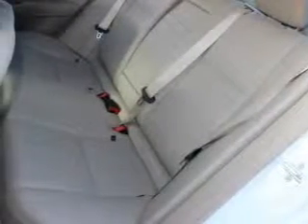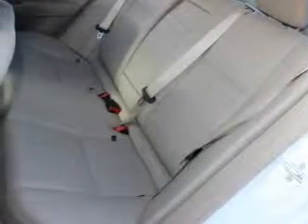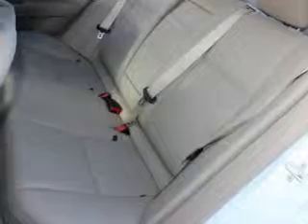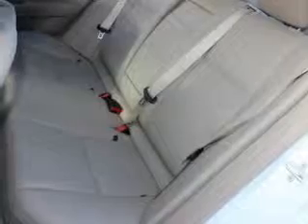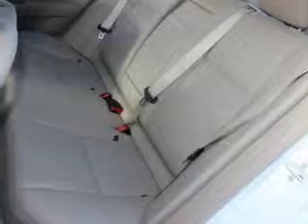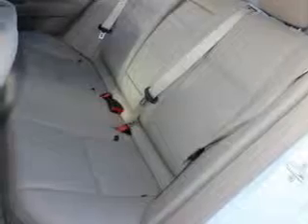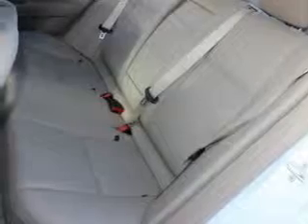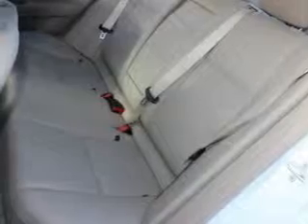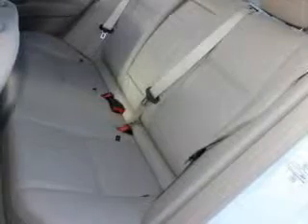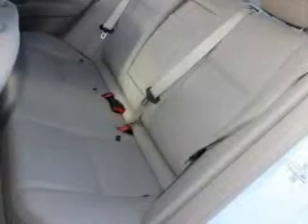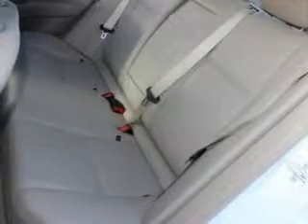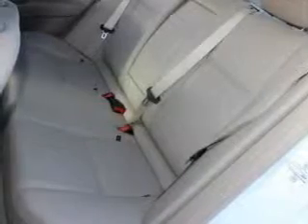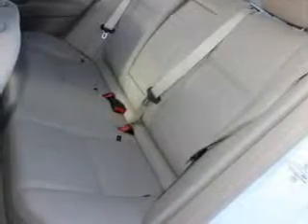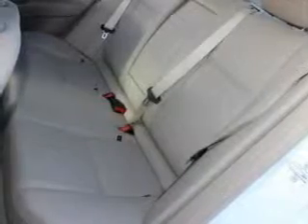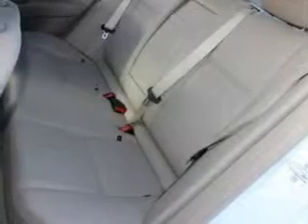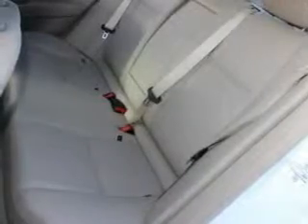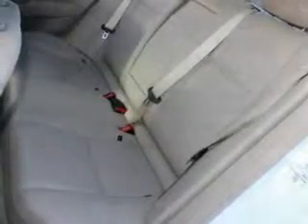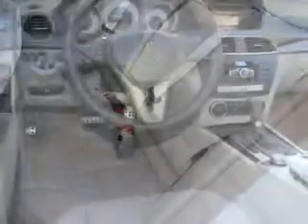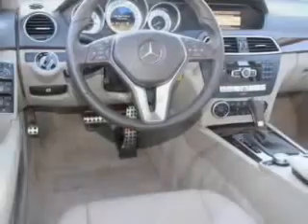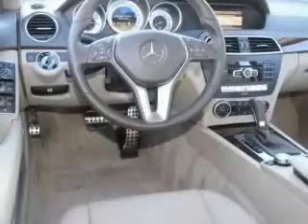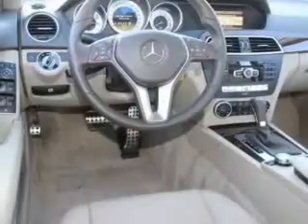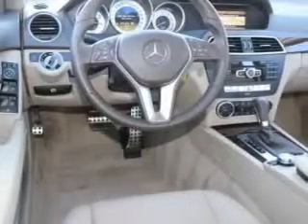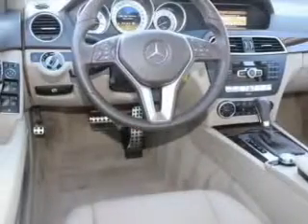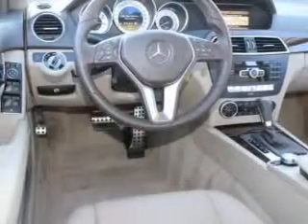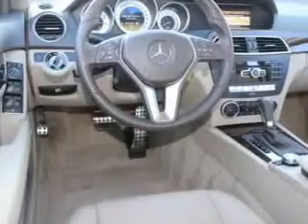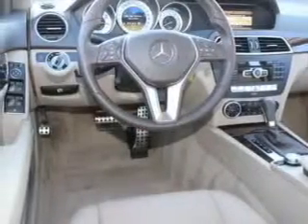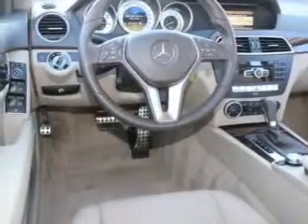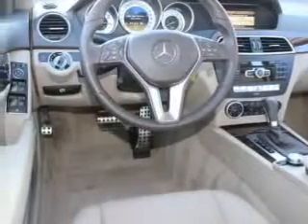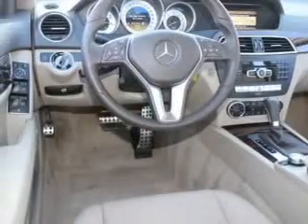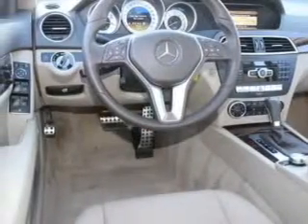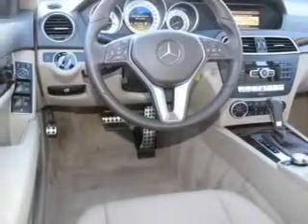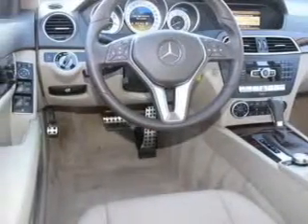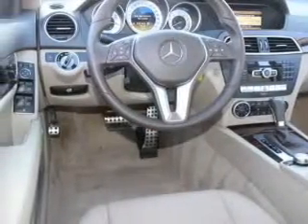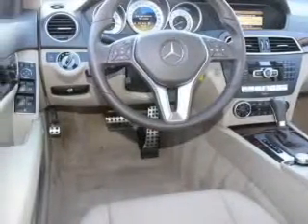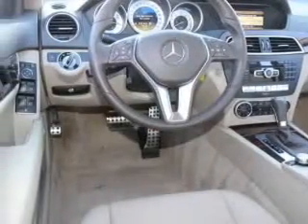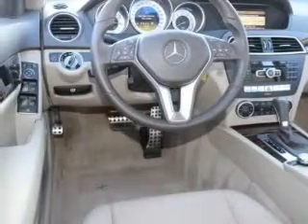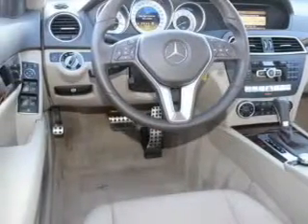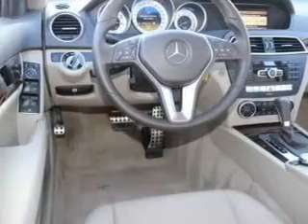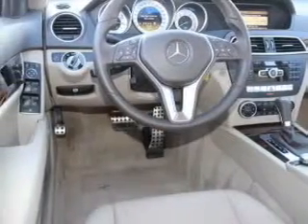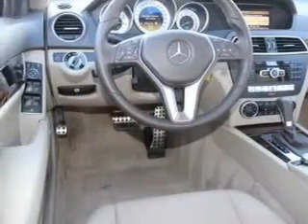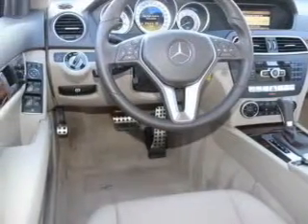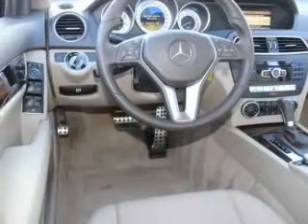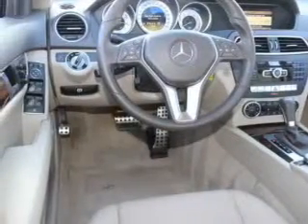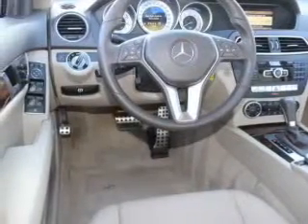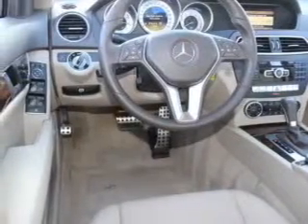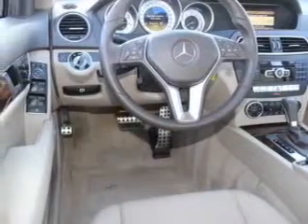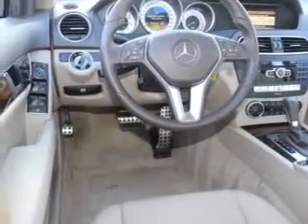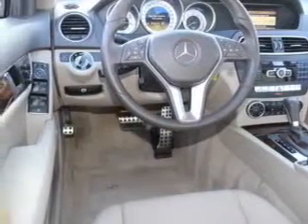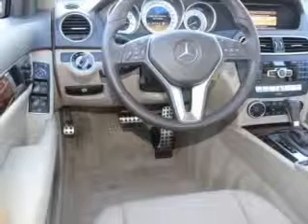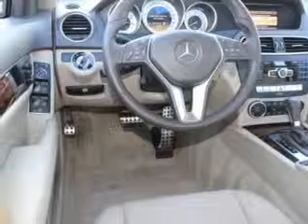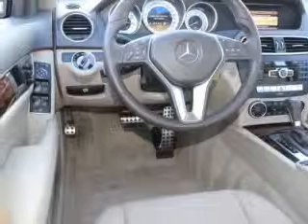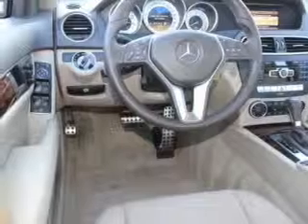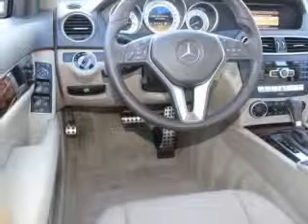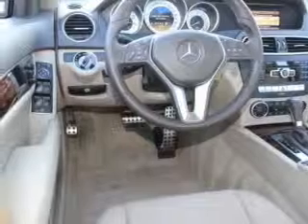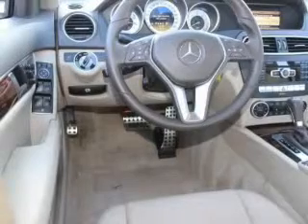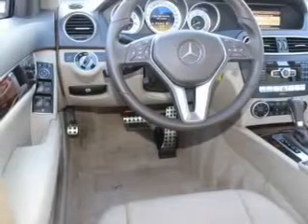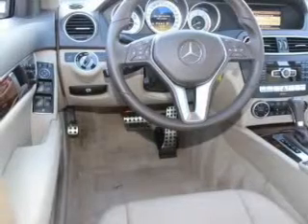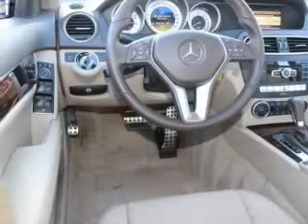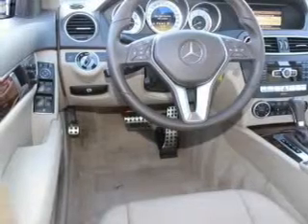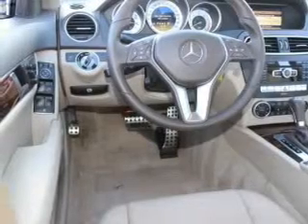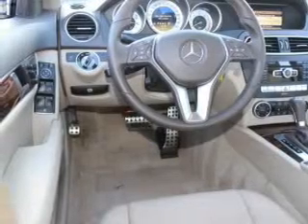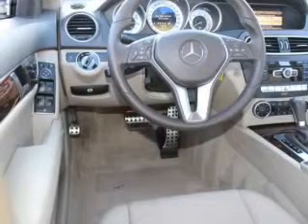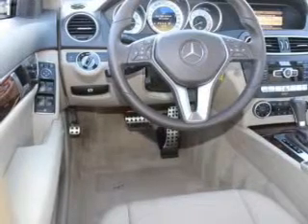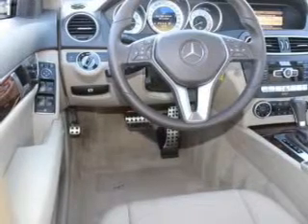Stability control and daytime running lights are also included. Let us put you in the driver's seat today — call or click to contact us.